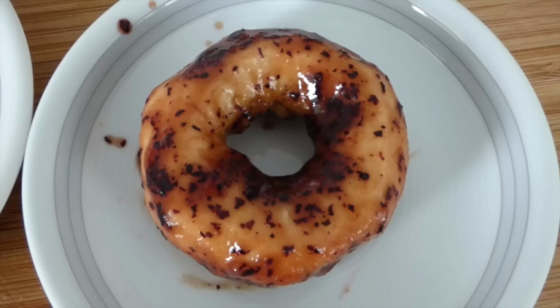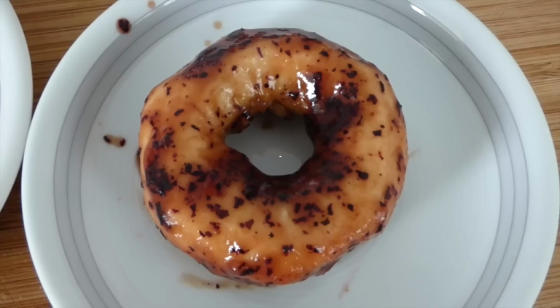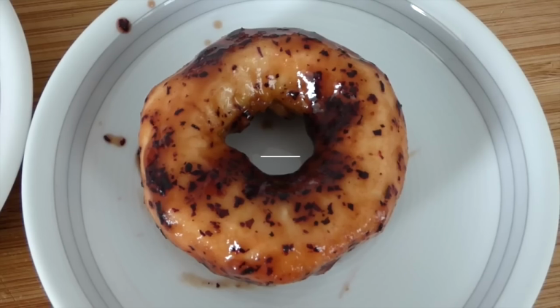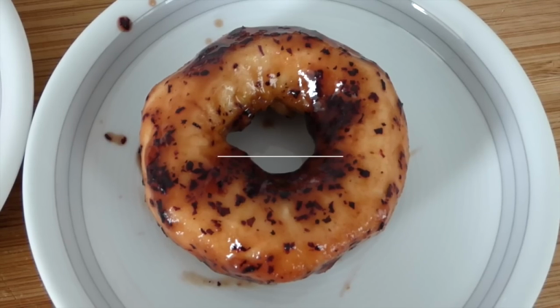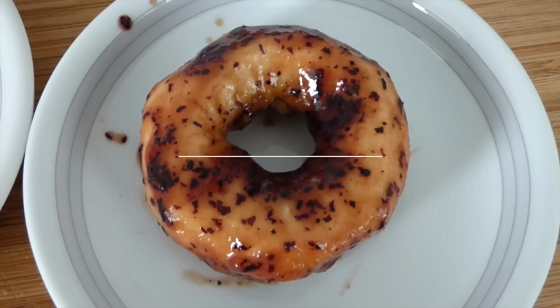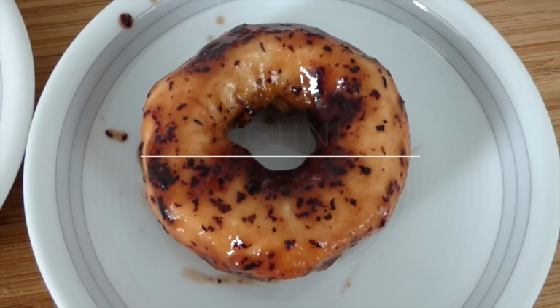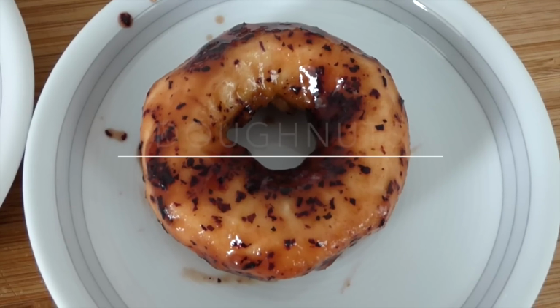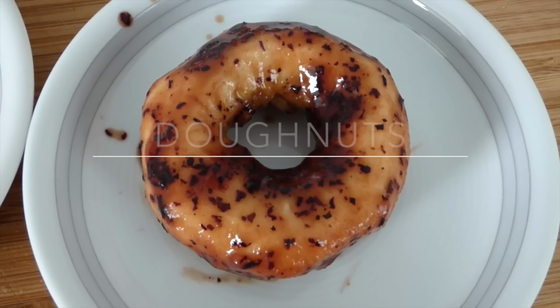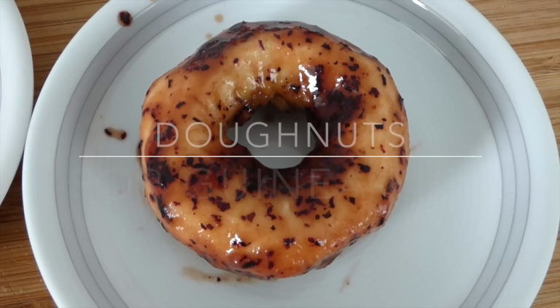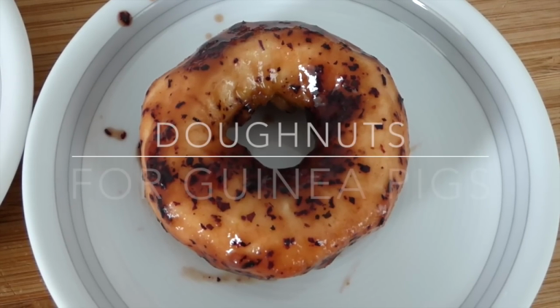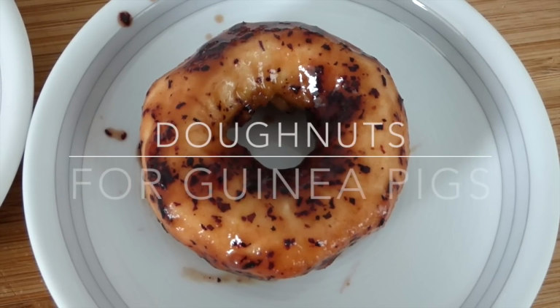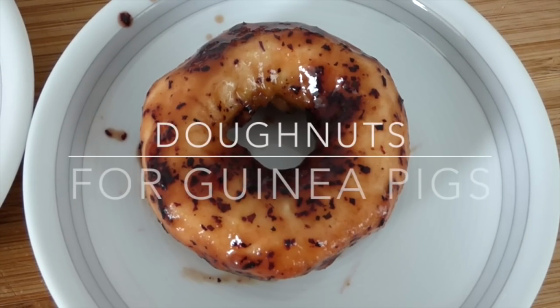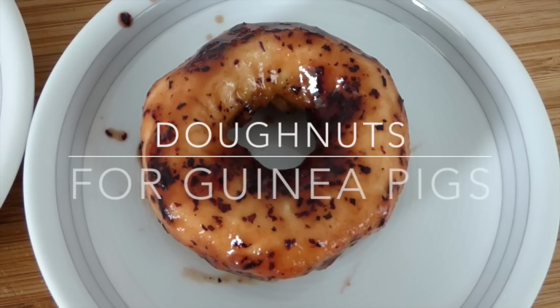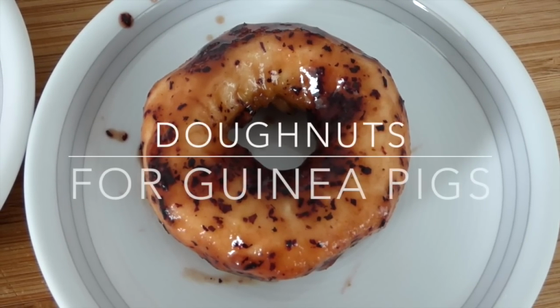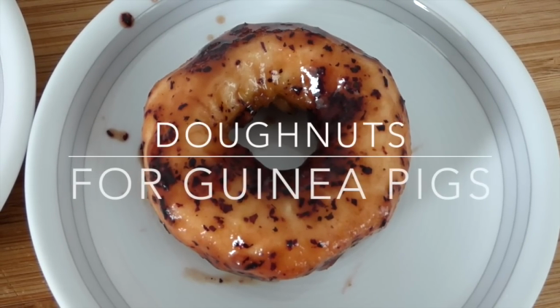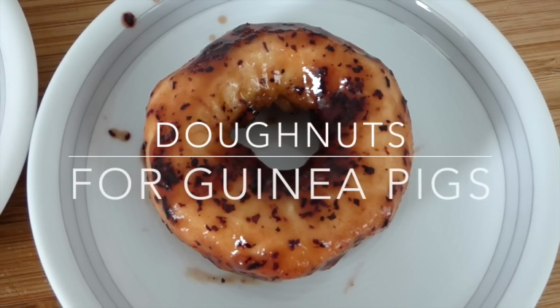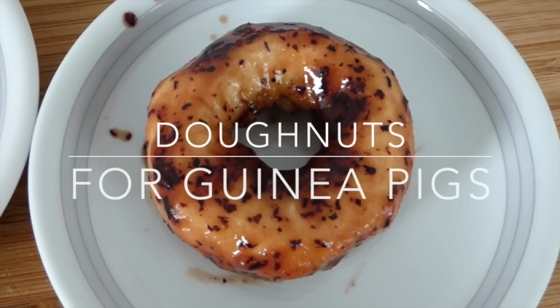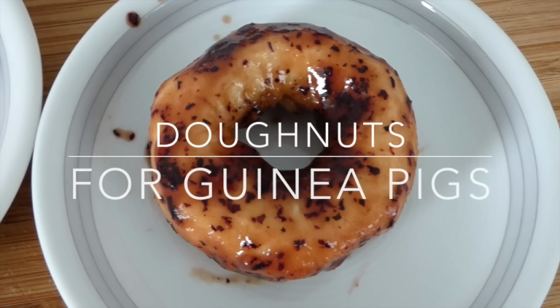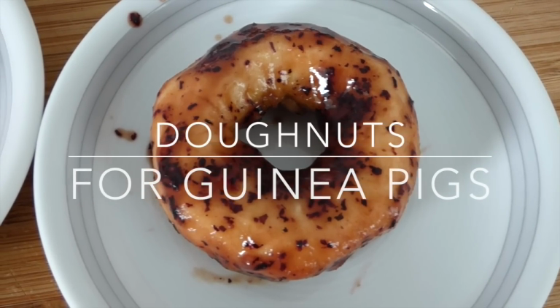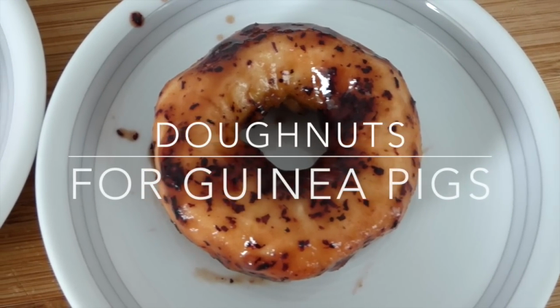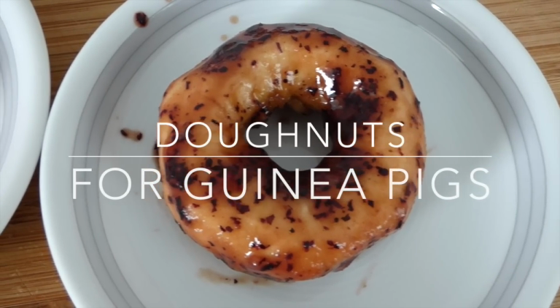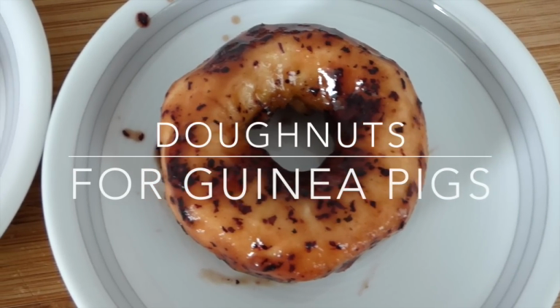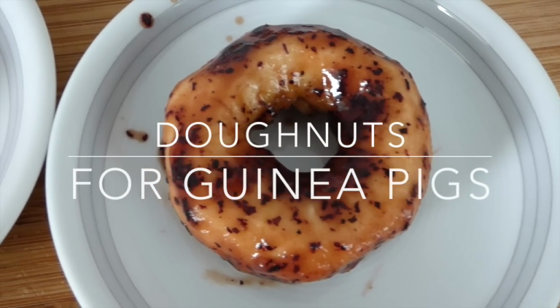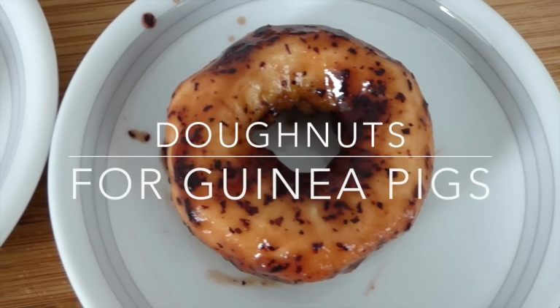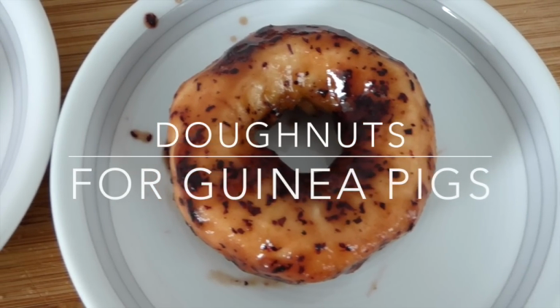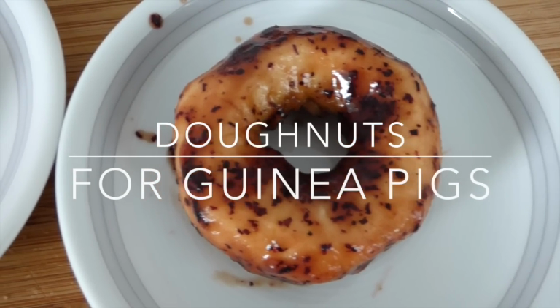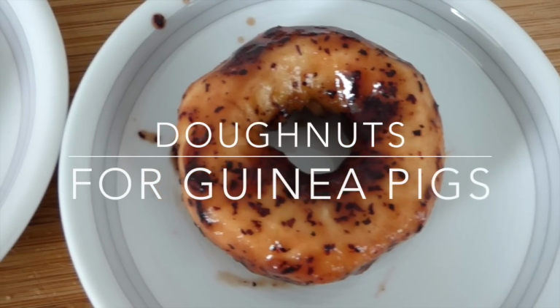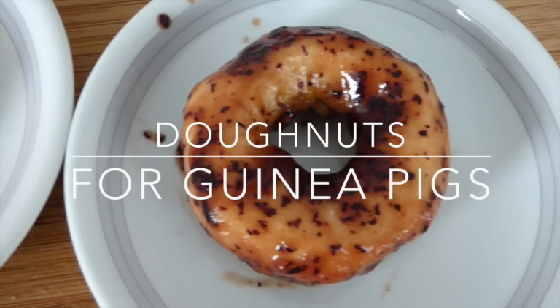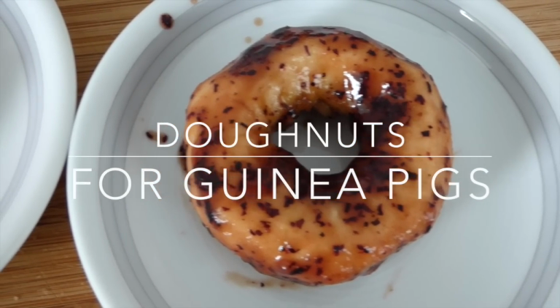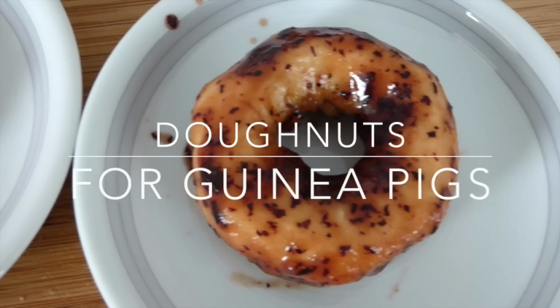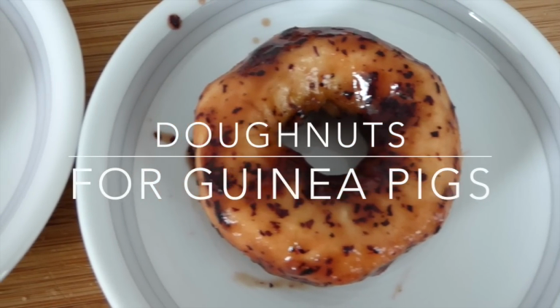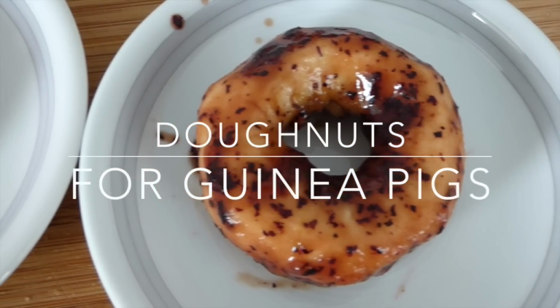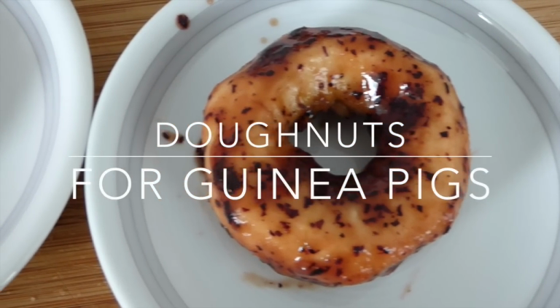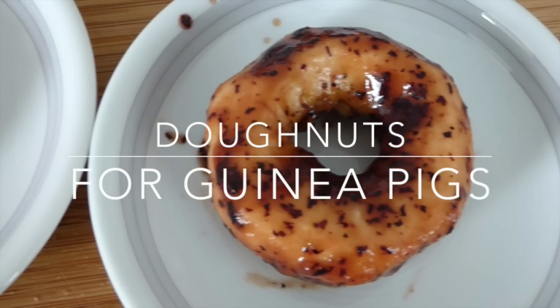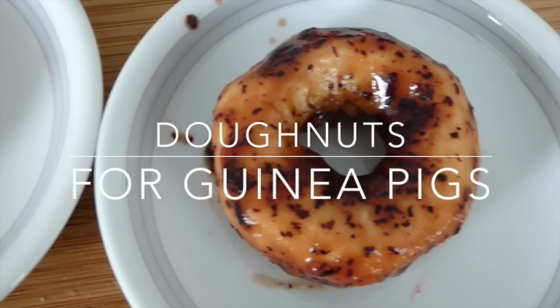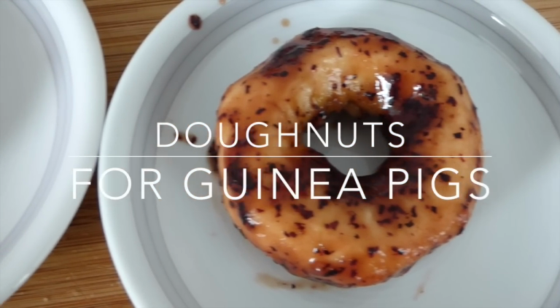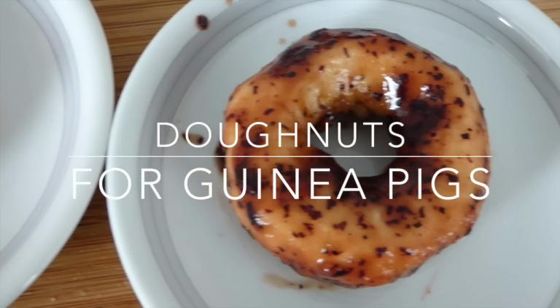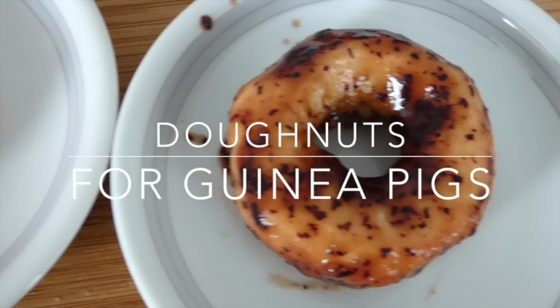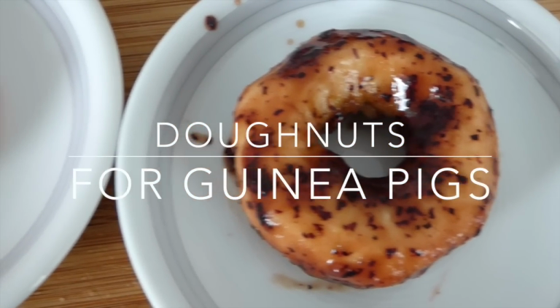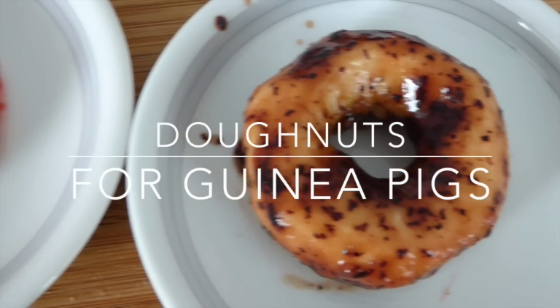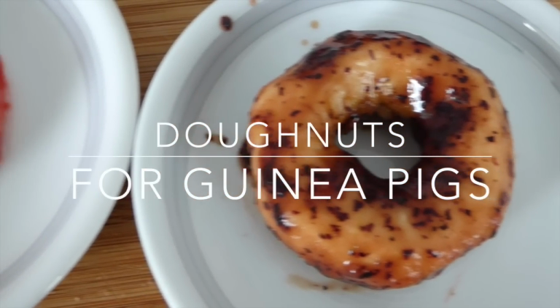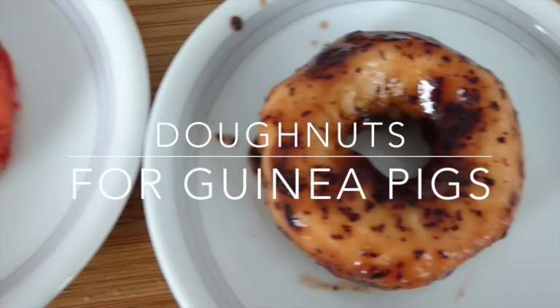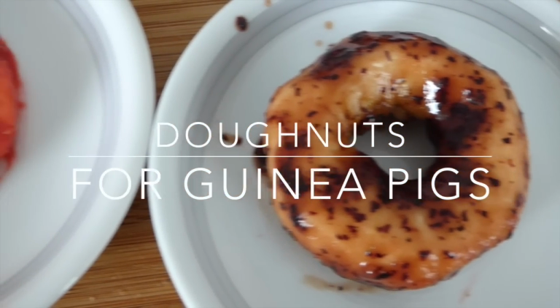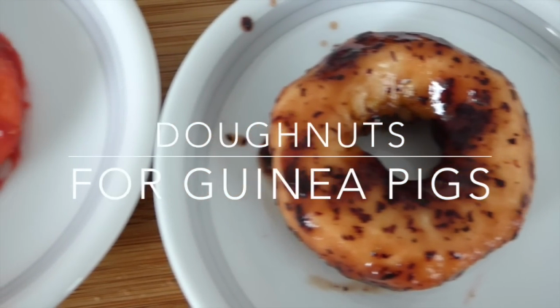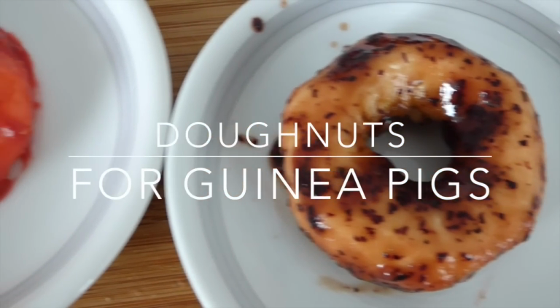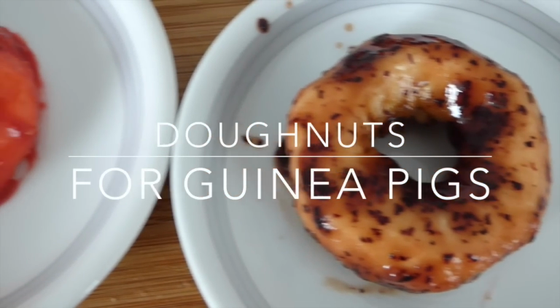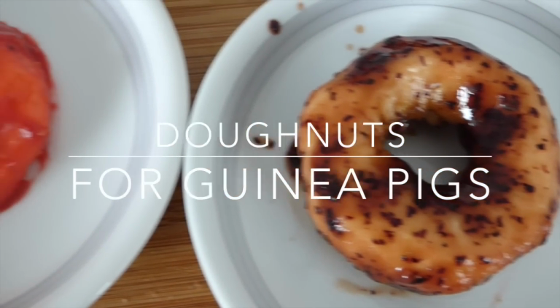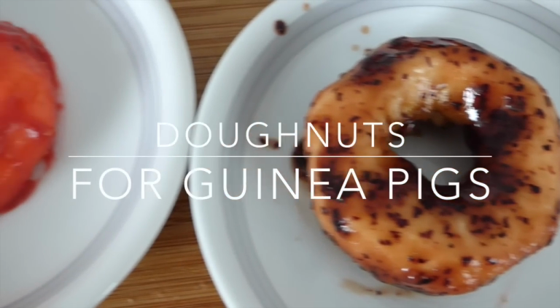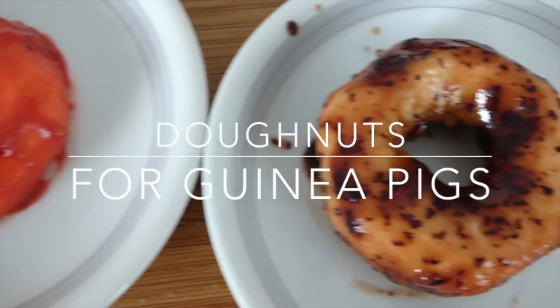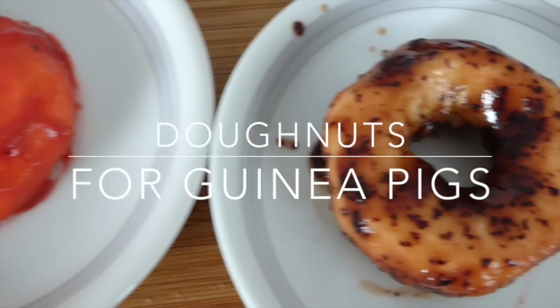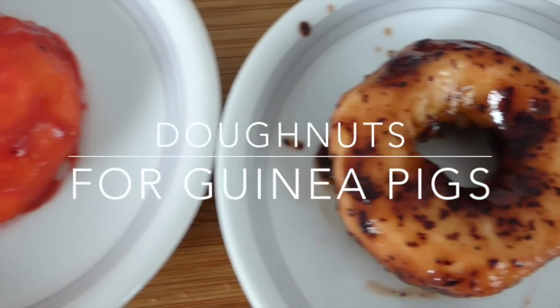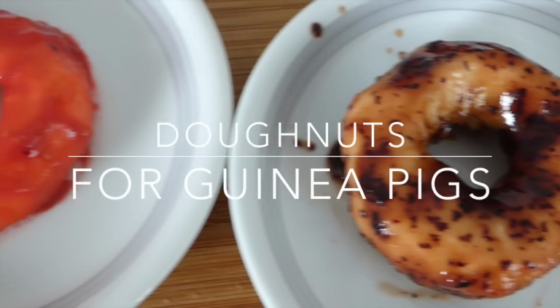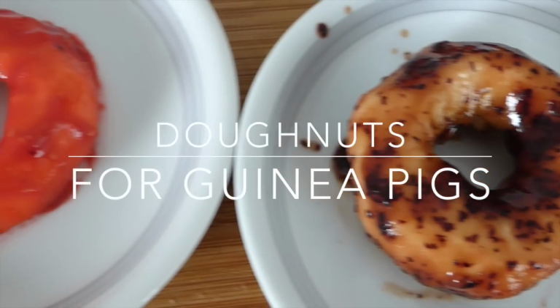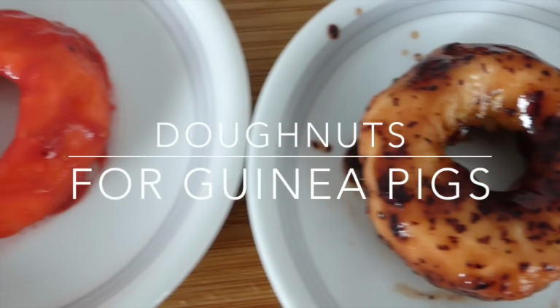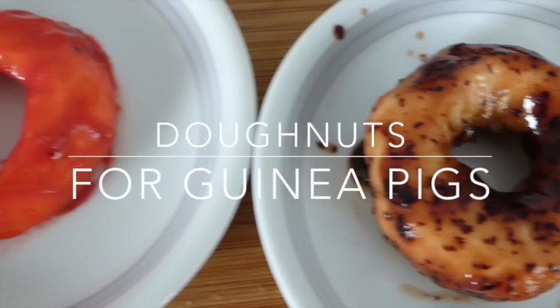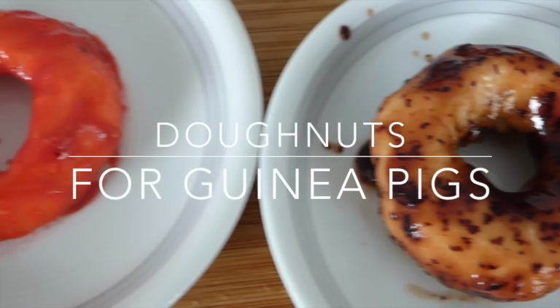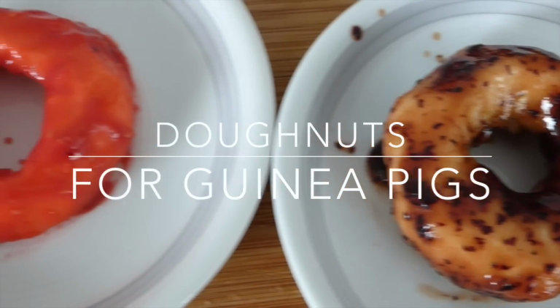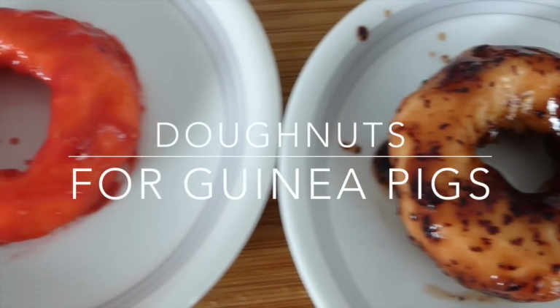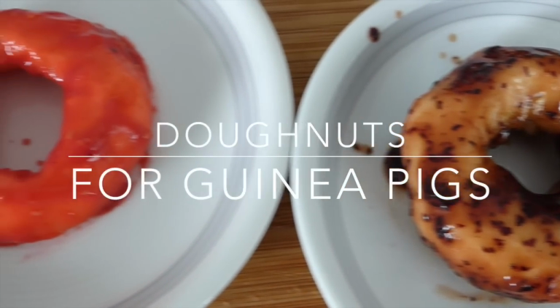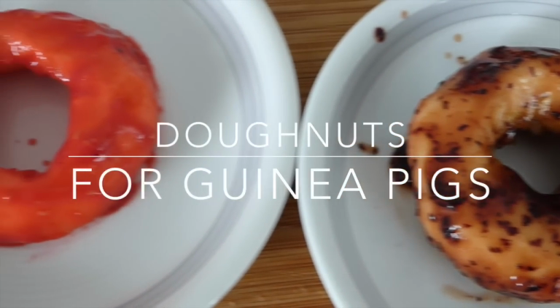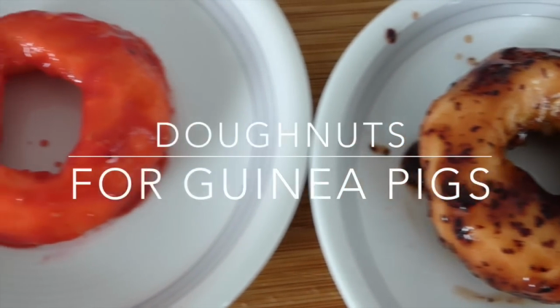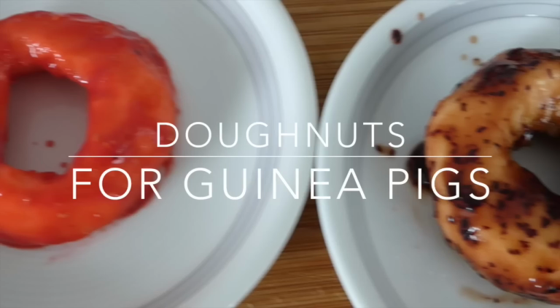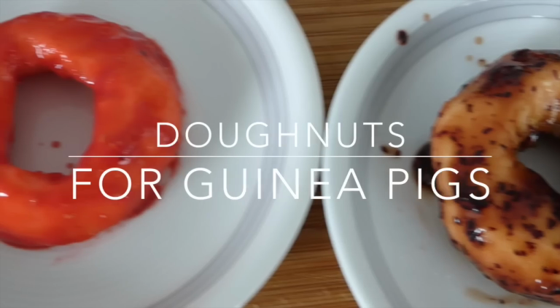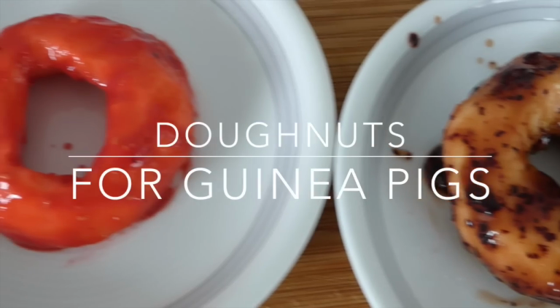Hey everyone! Today I made doughnuts for the guinea pigs. They were super easy to make and the guinea pigs had a lot of fun eating them.